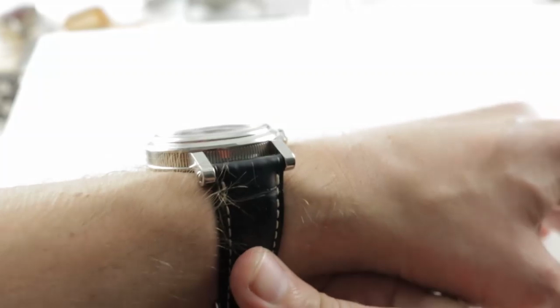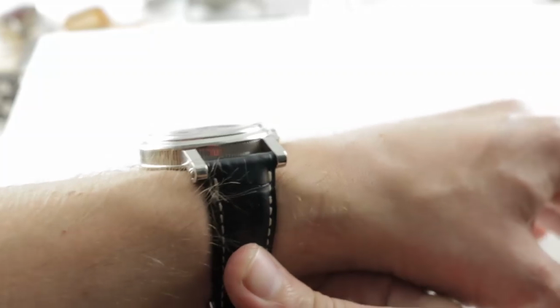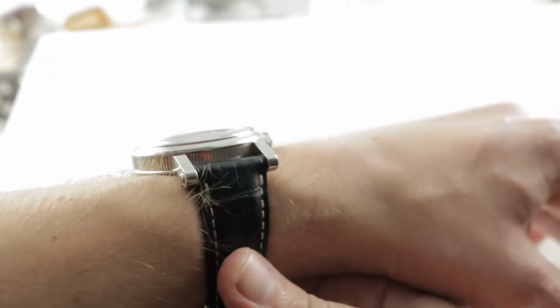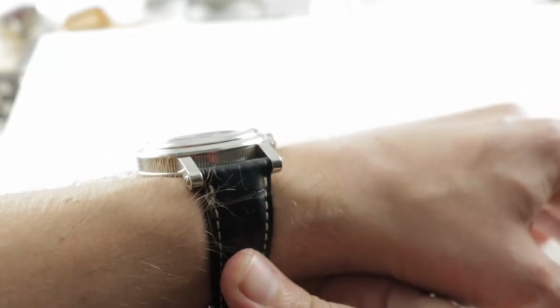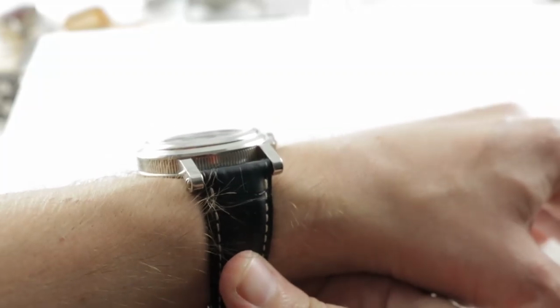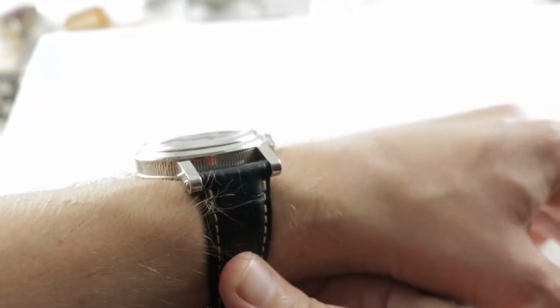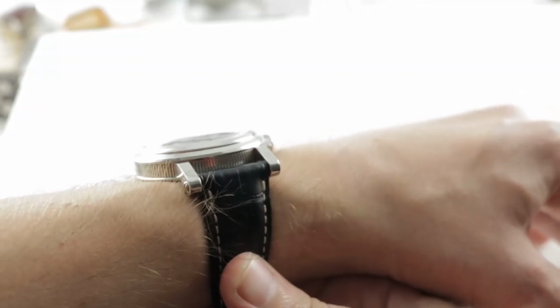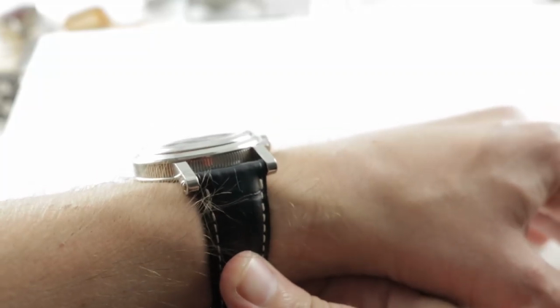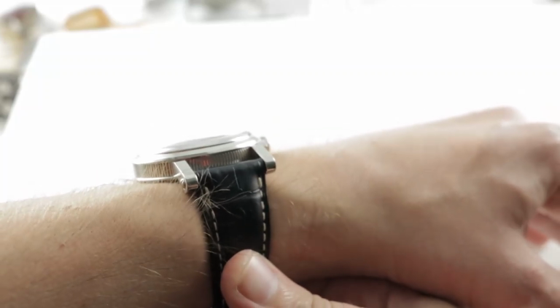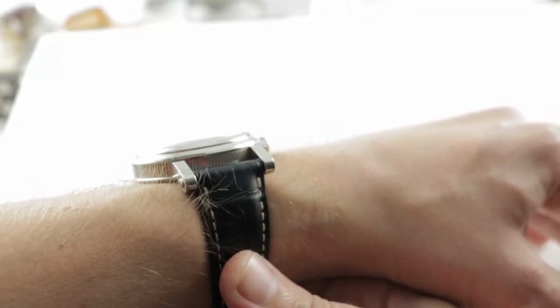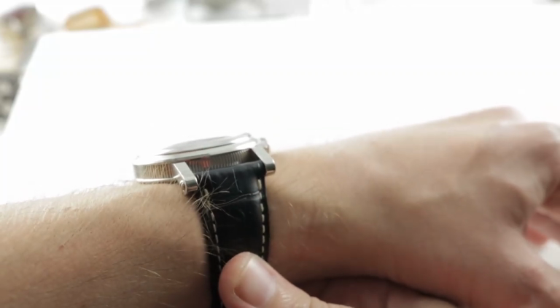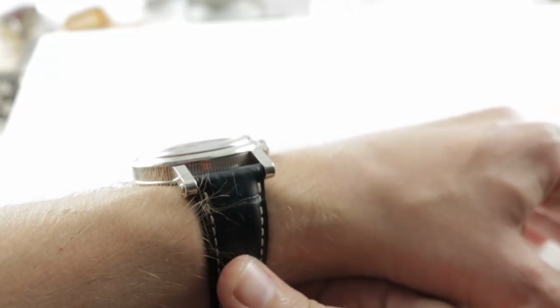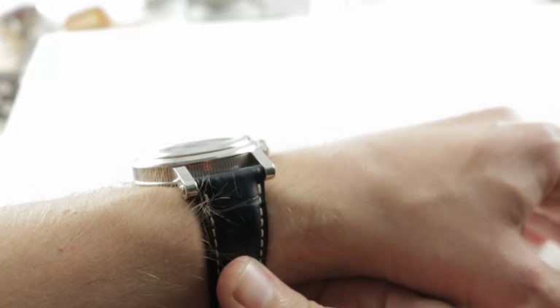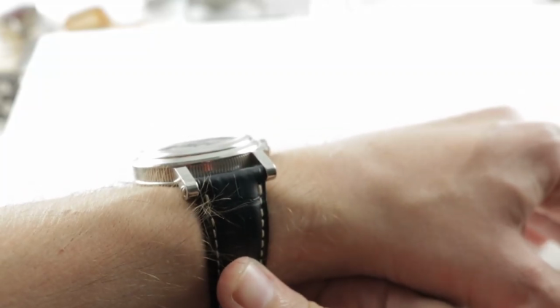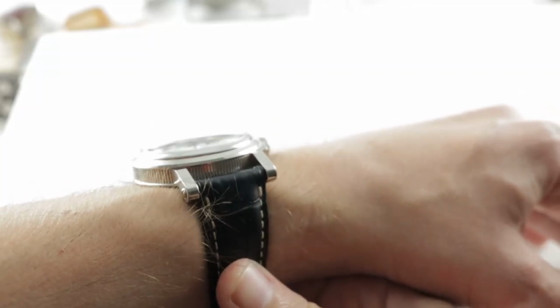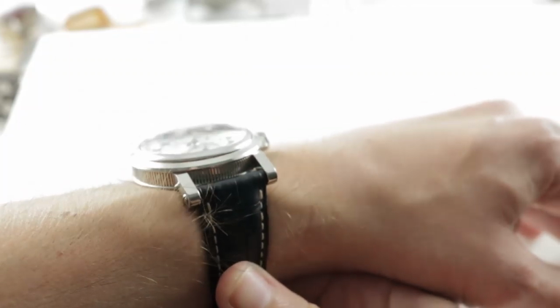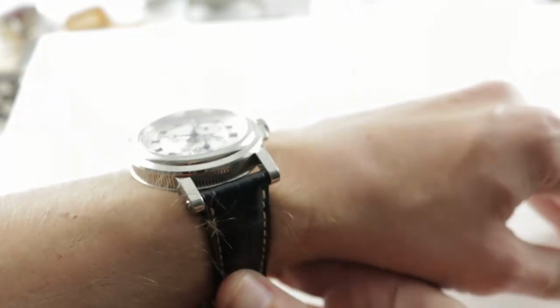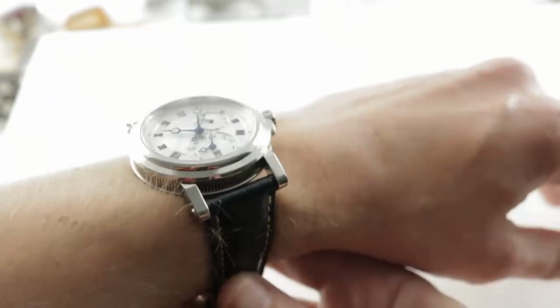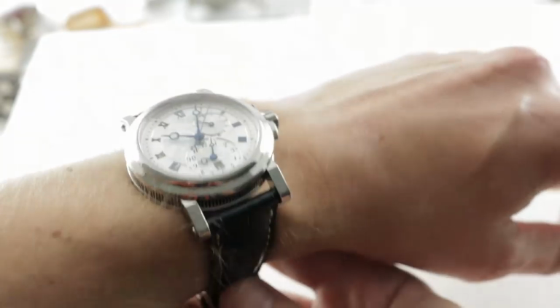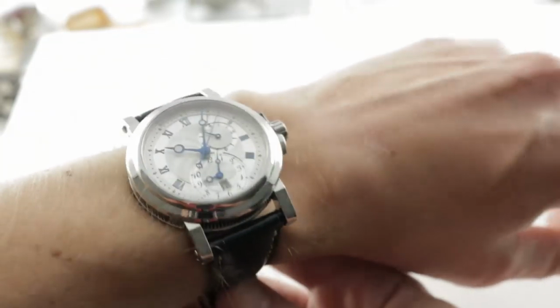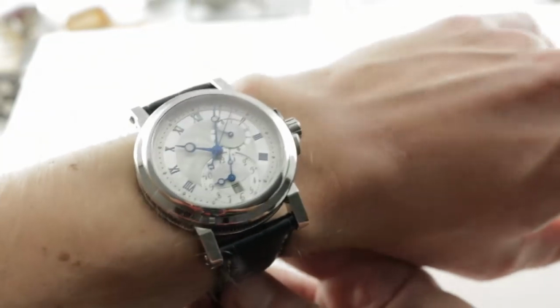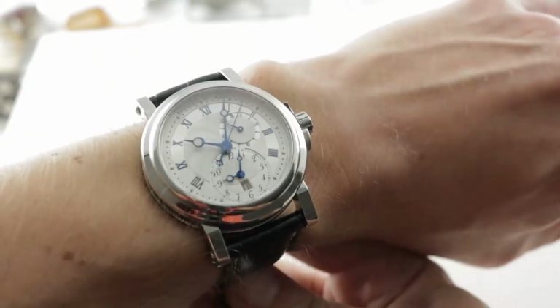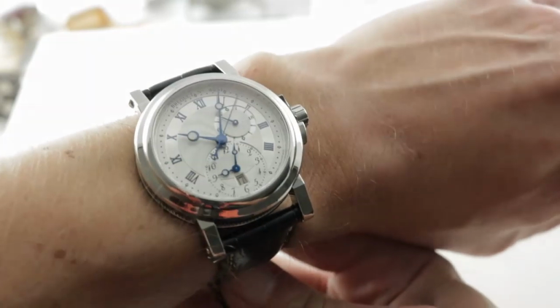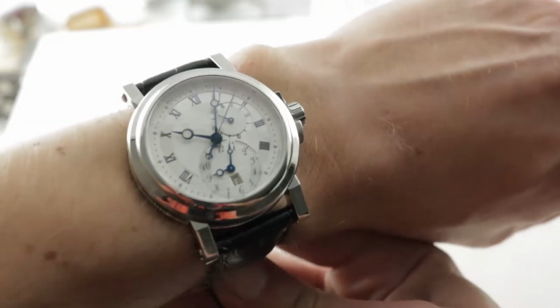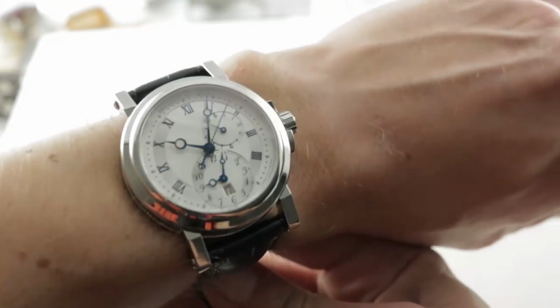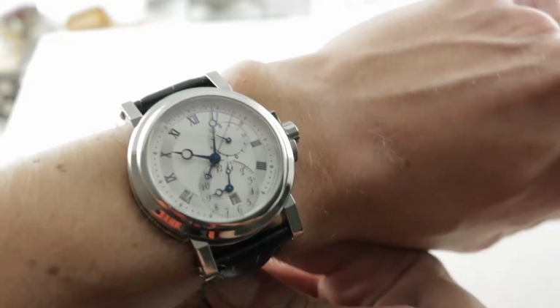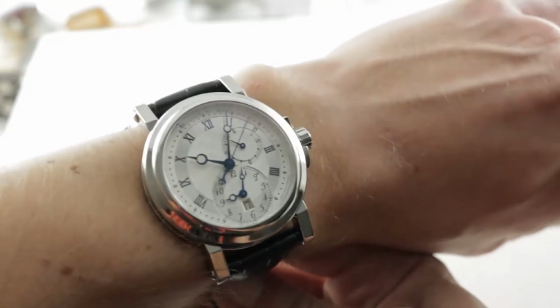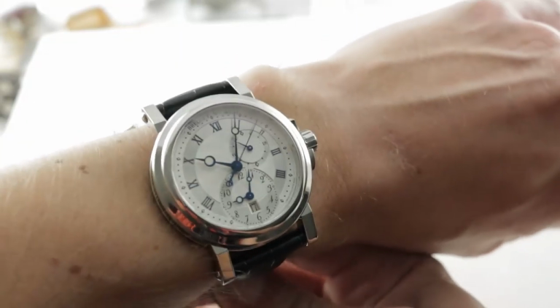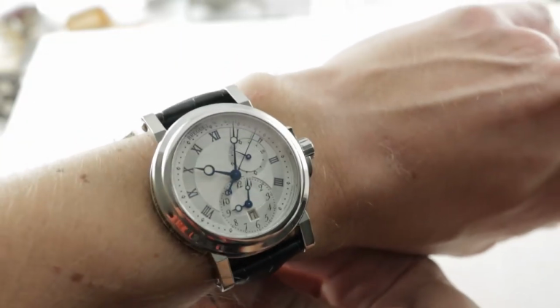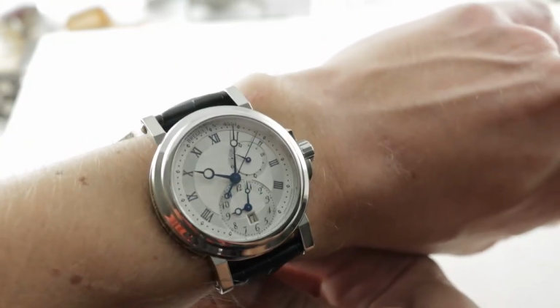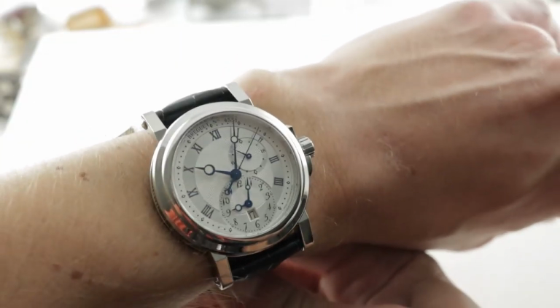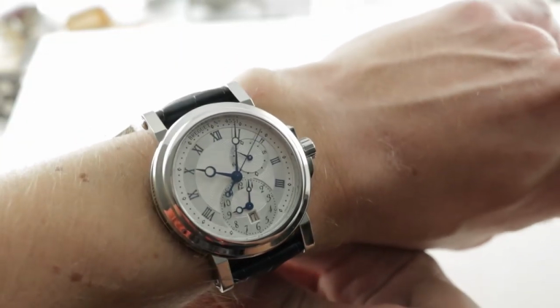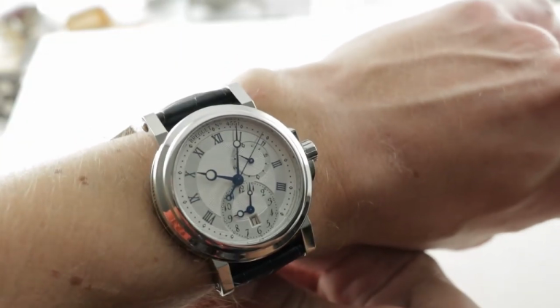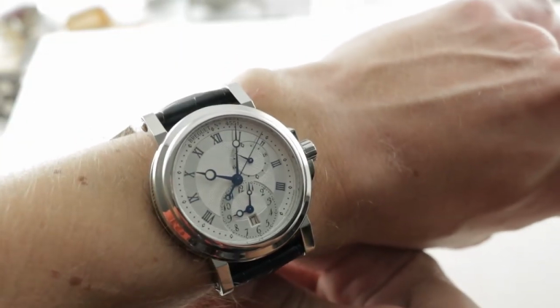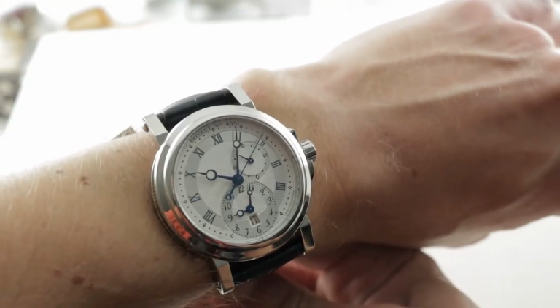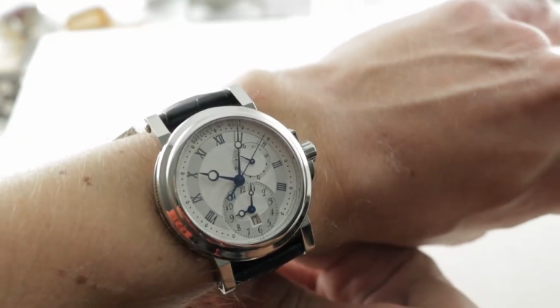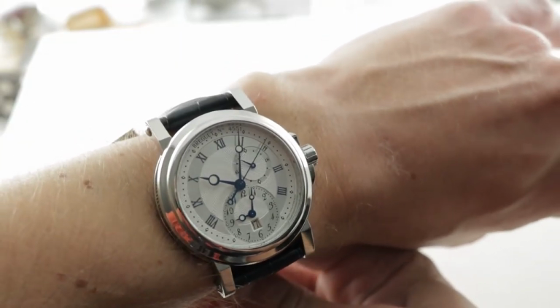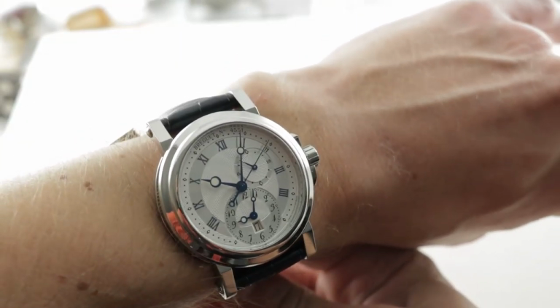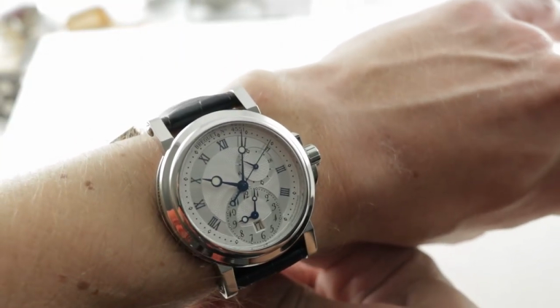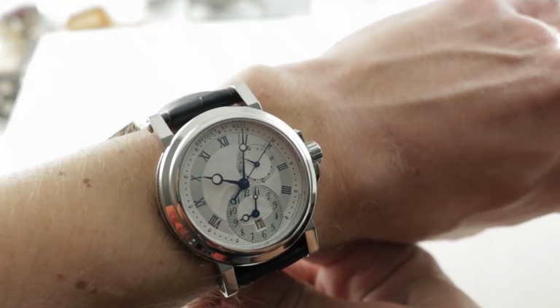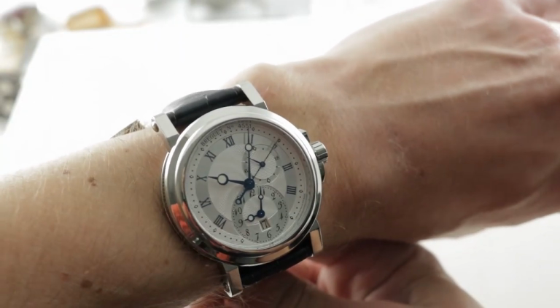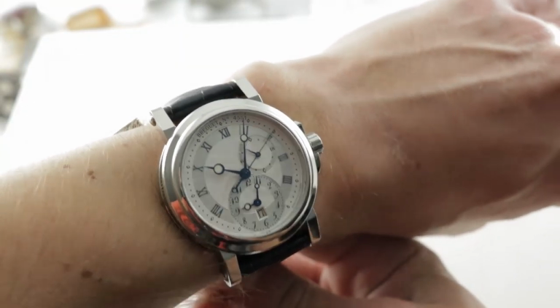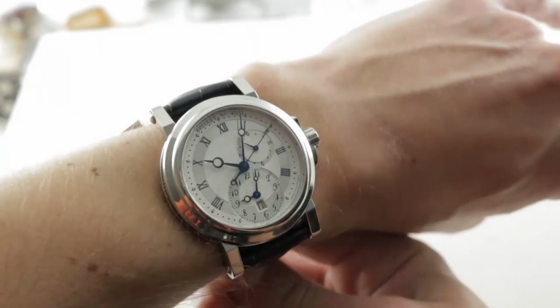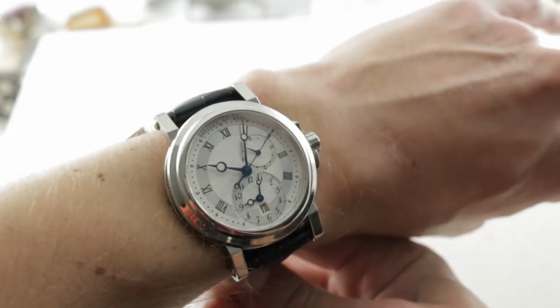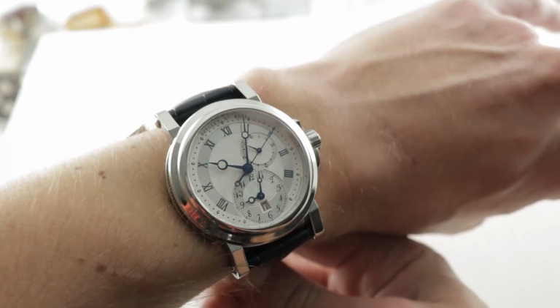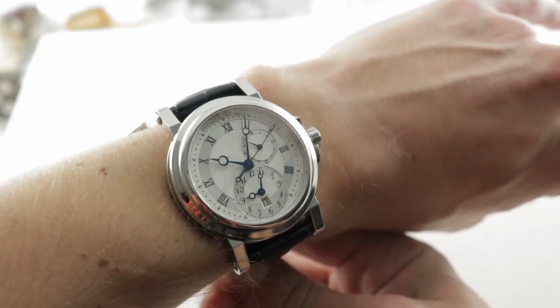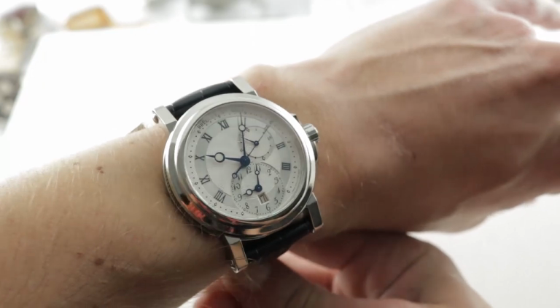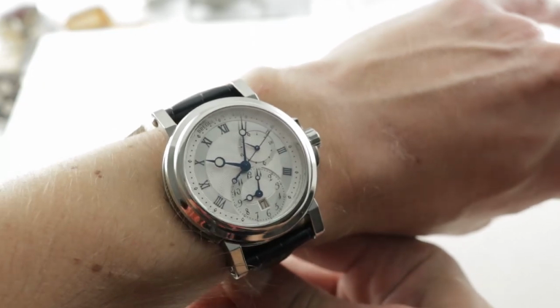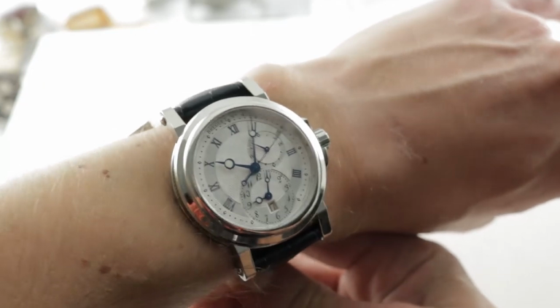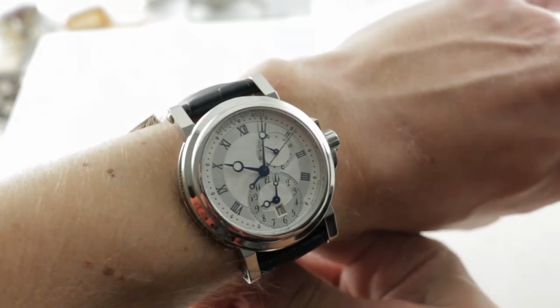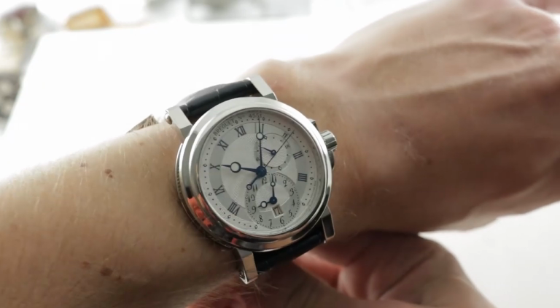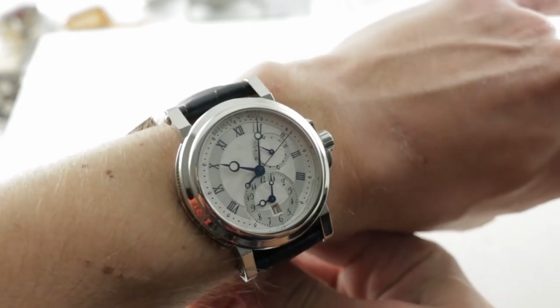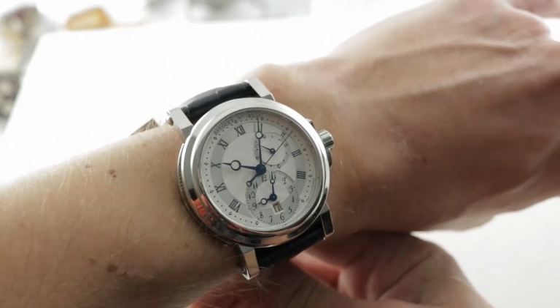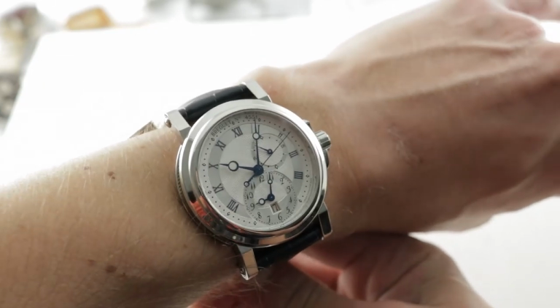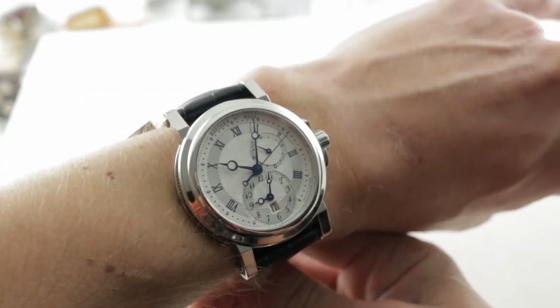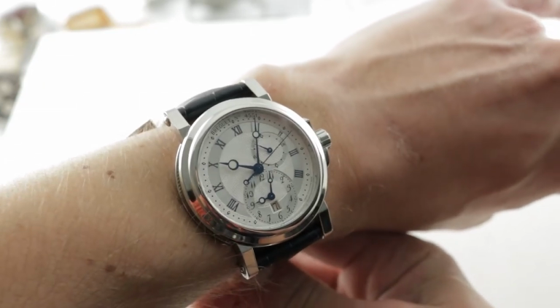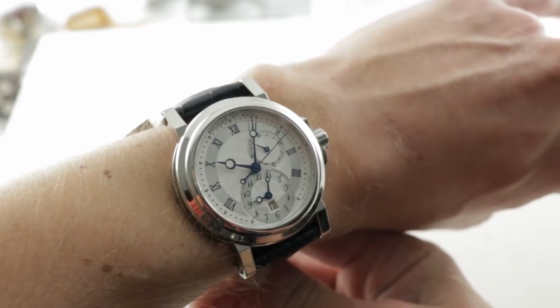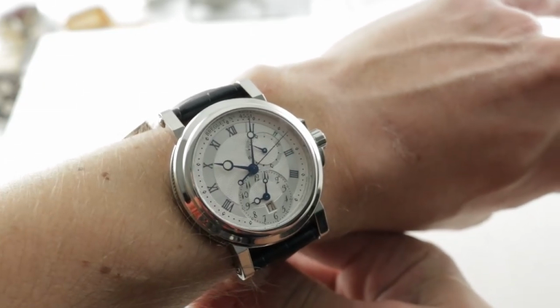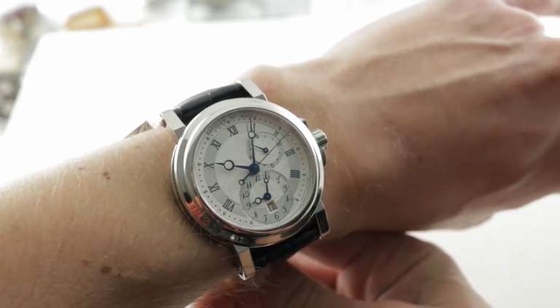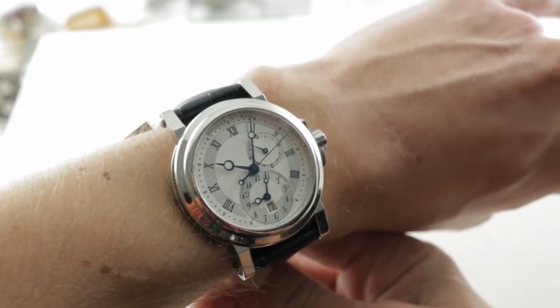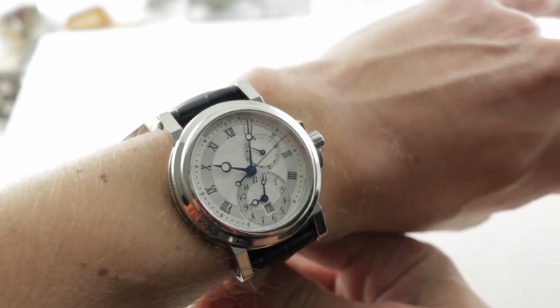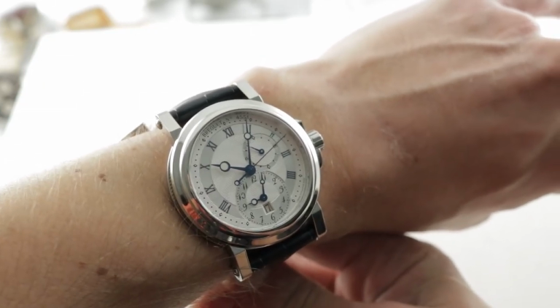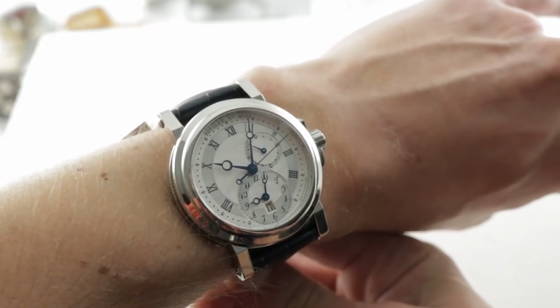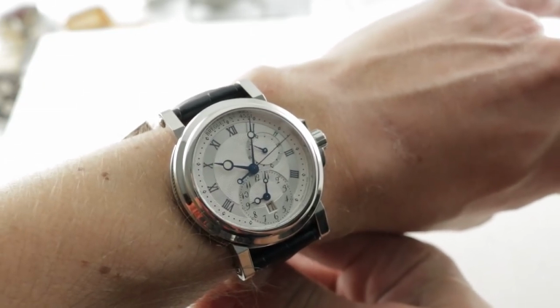Today we're discussing the Breguet Marine GMT. This is the reference 5857ST, 42mm in stainless steel.